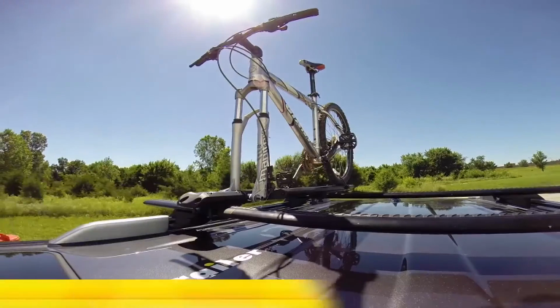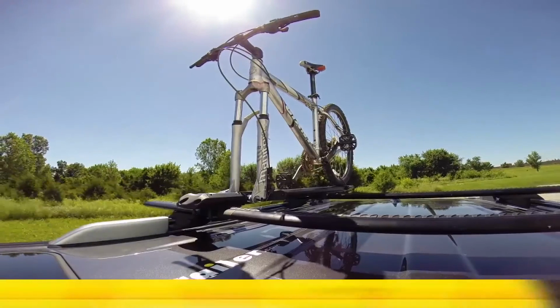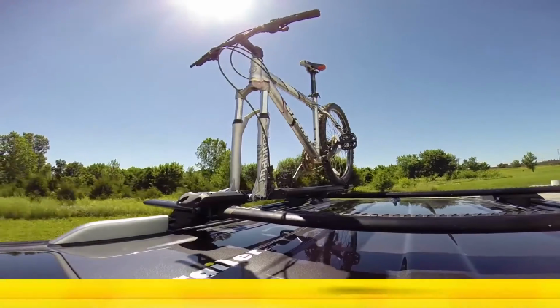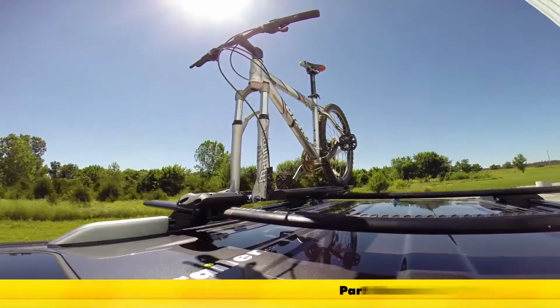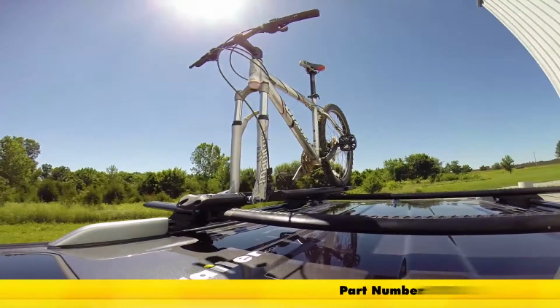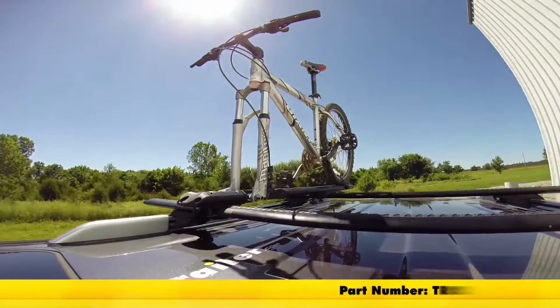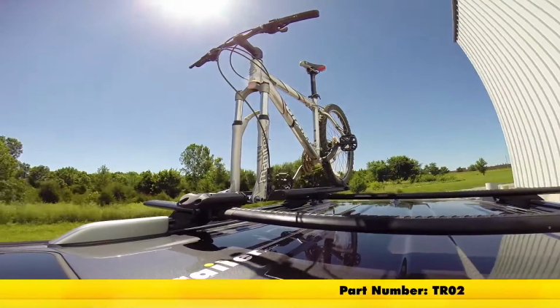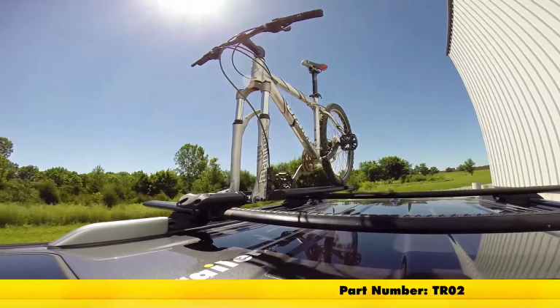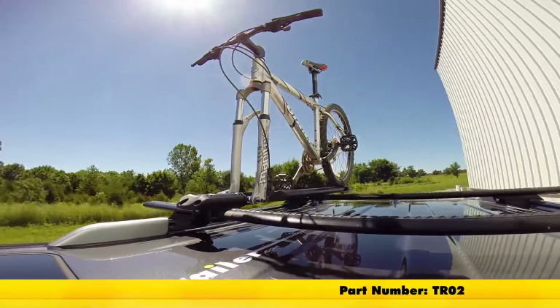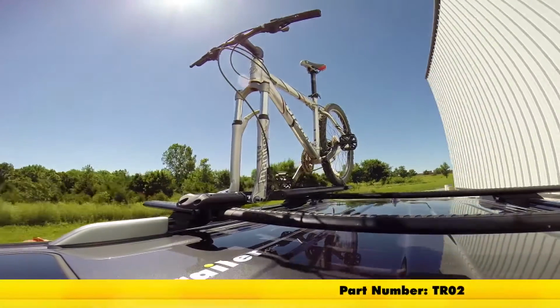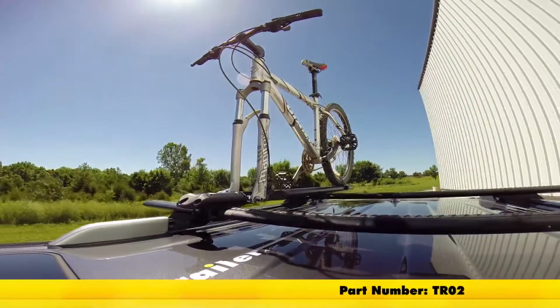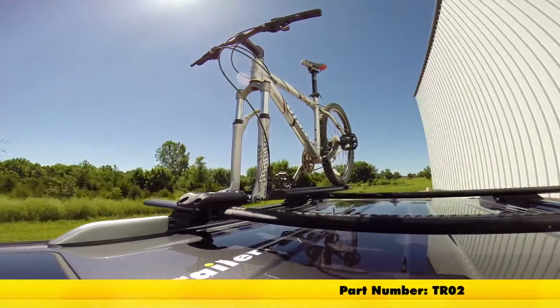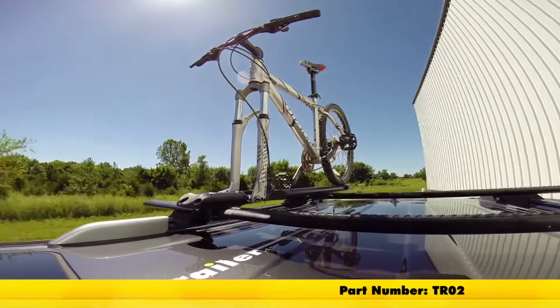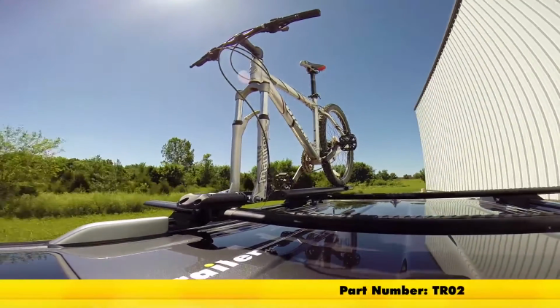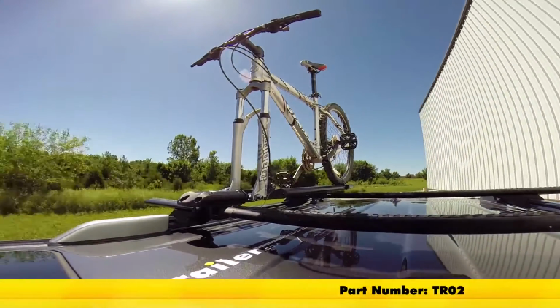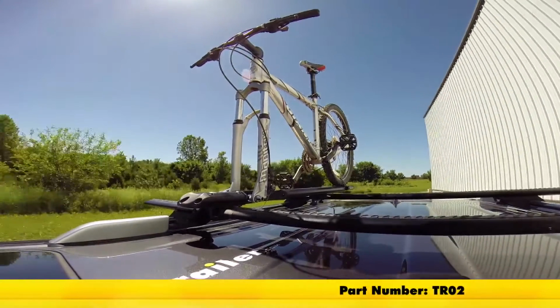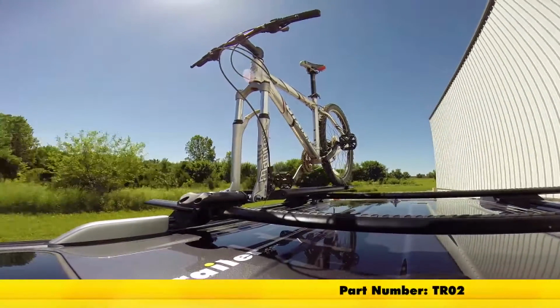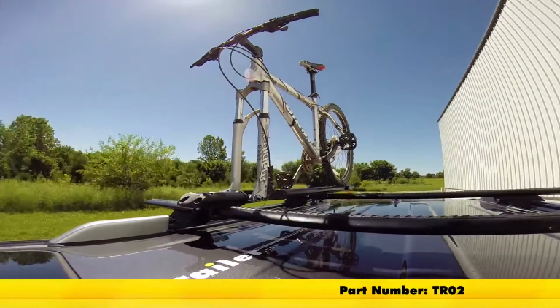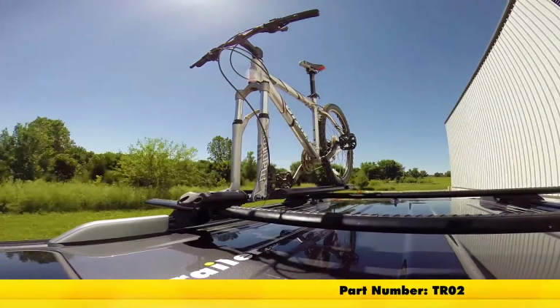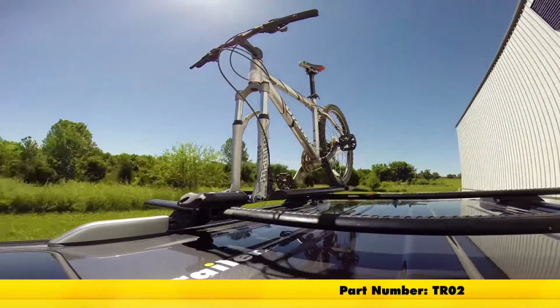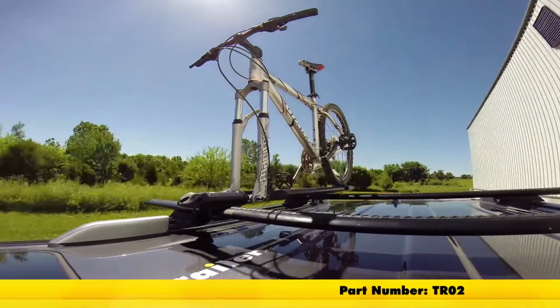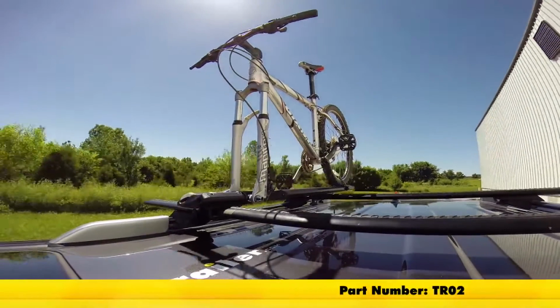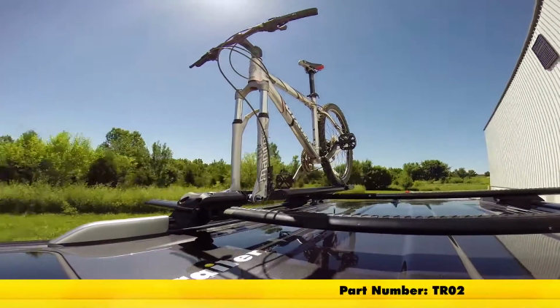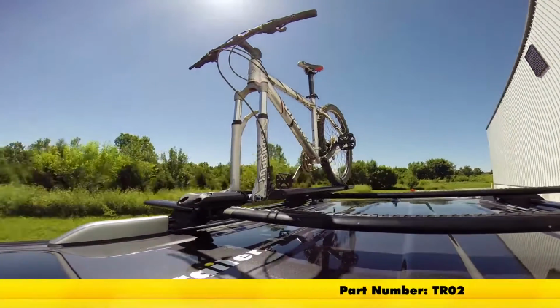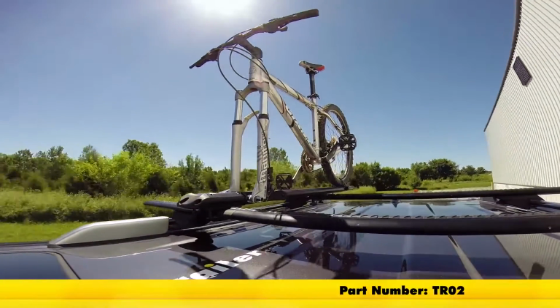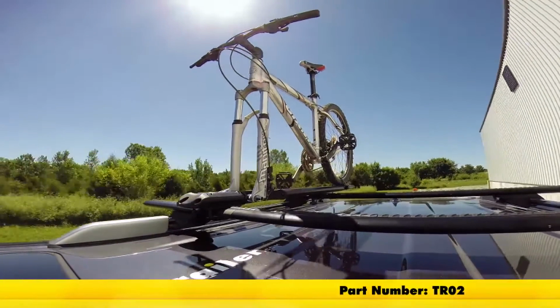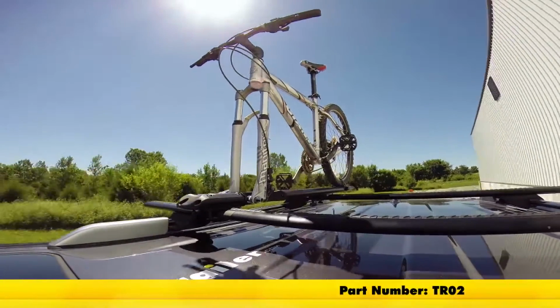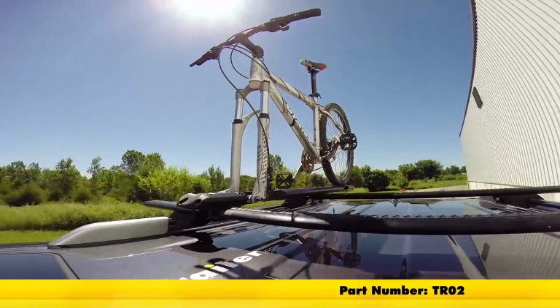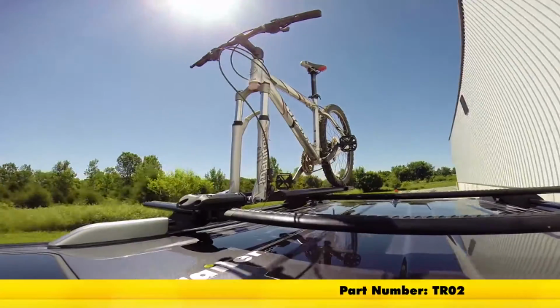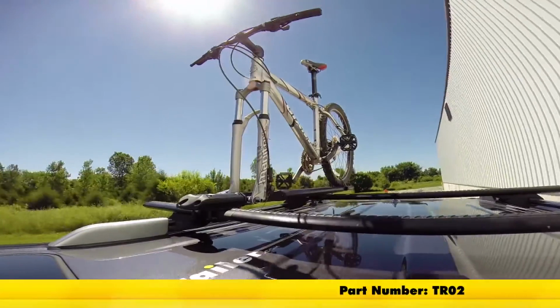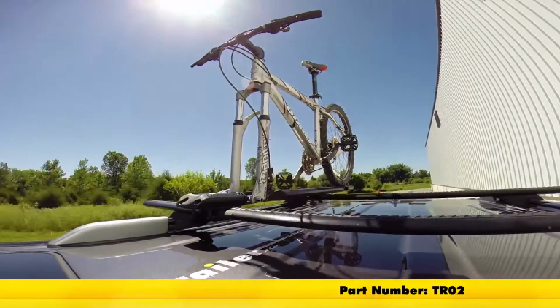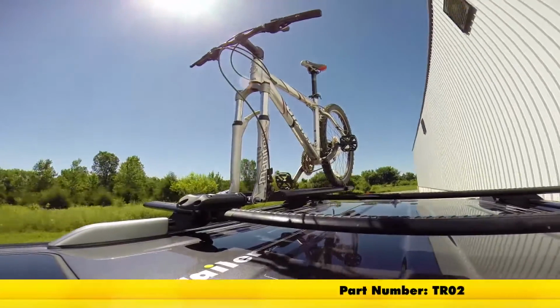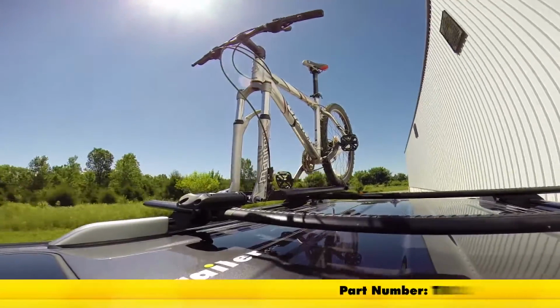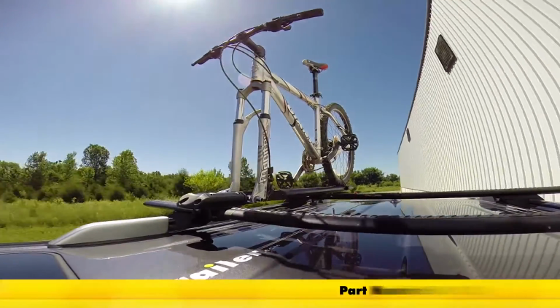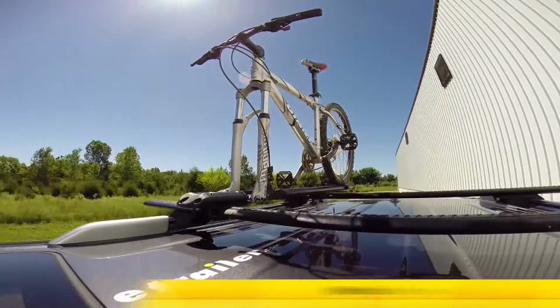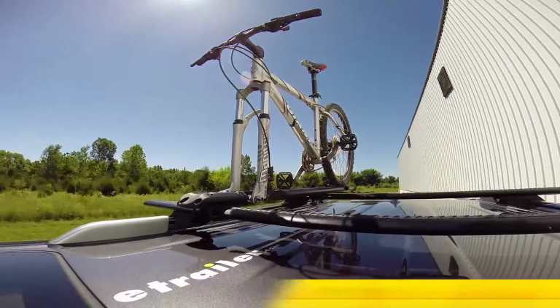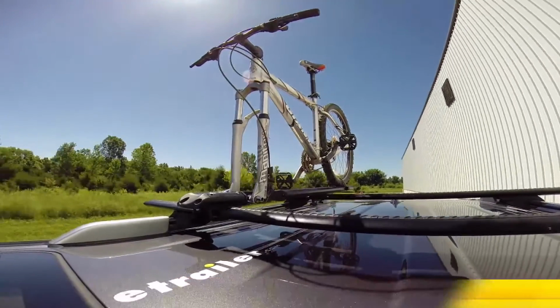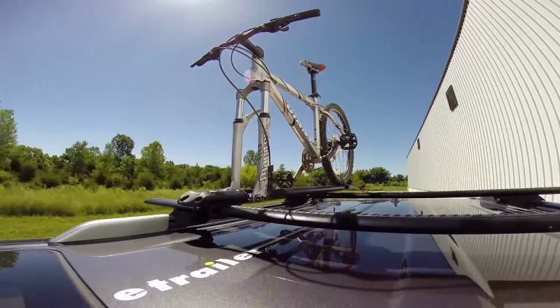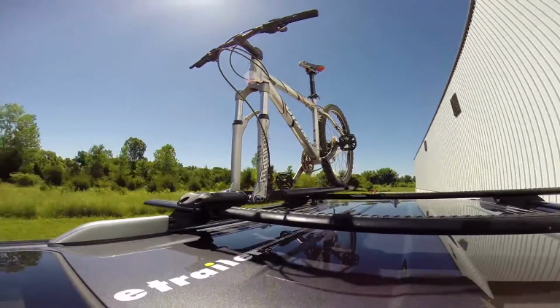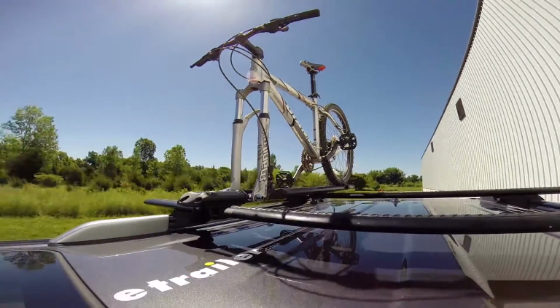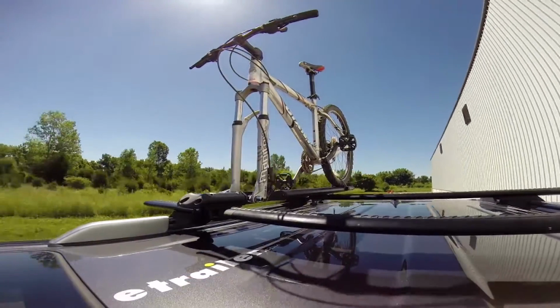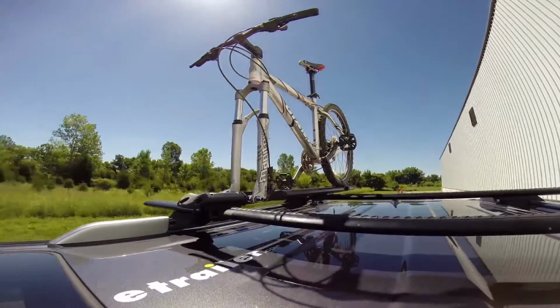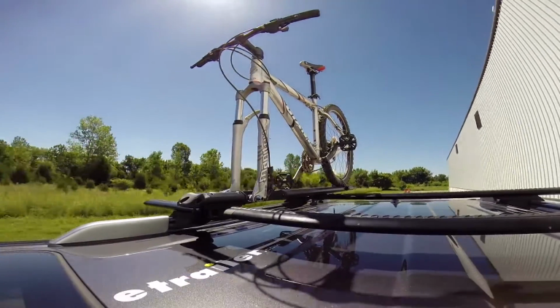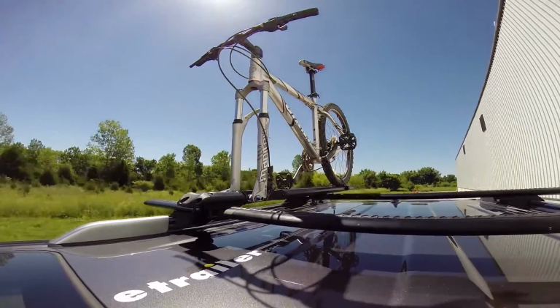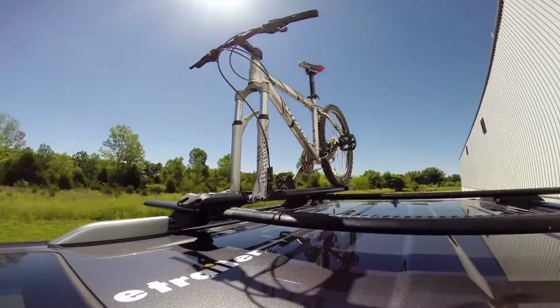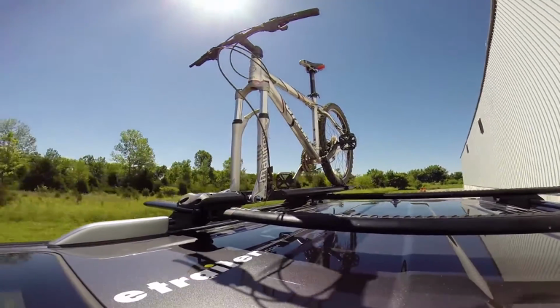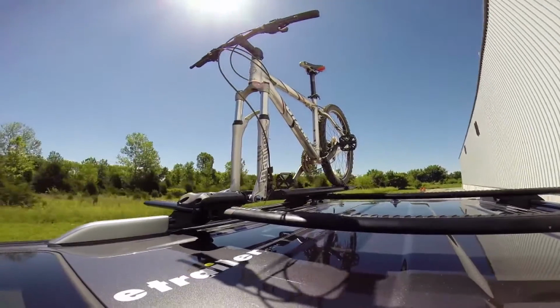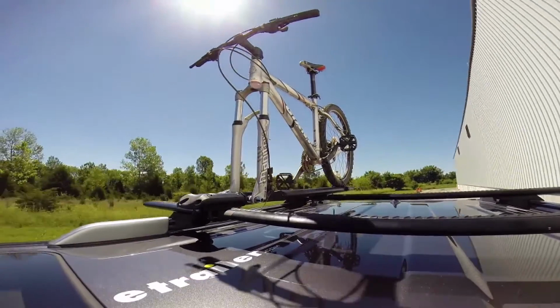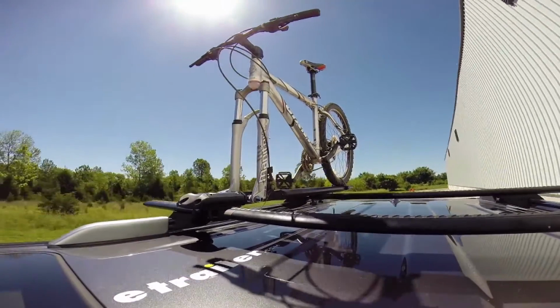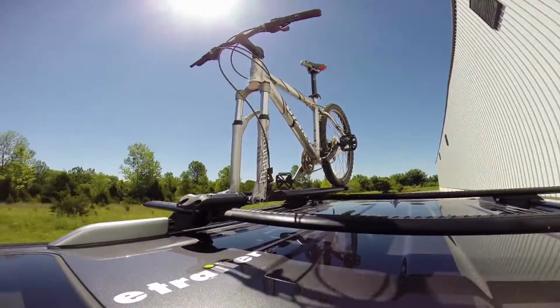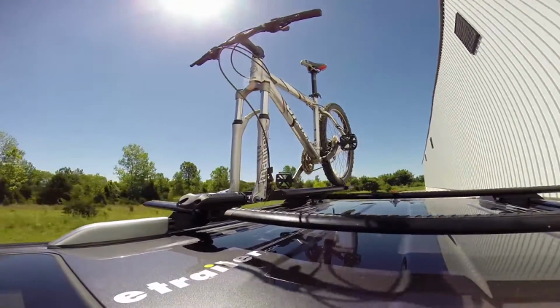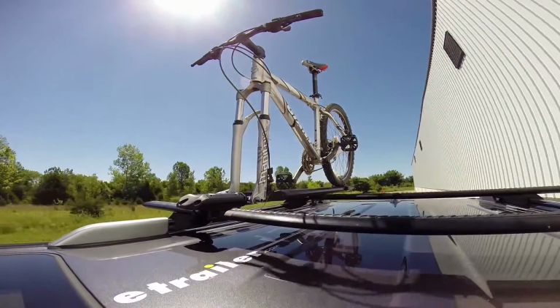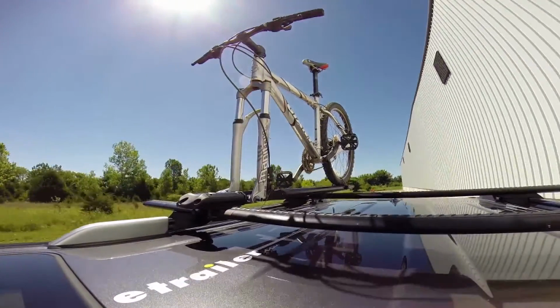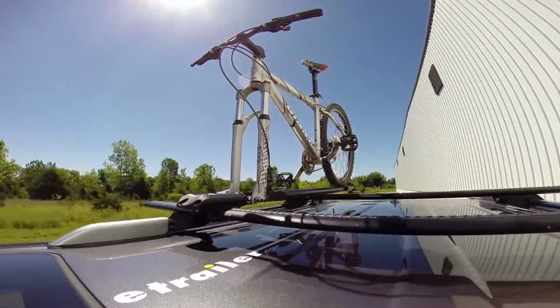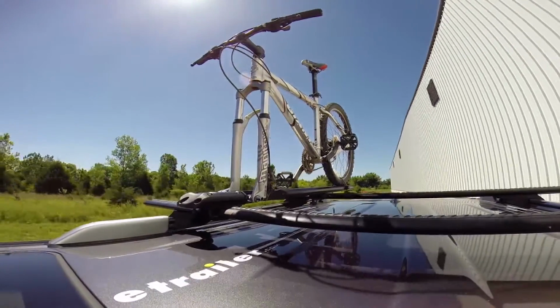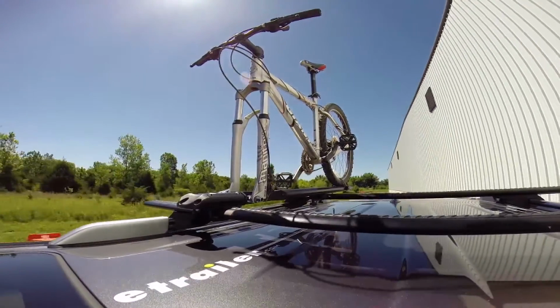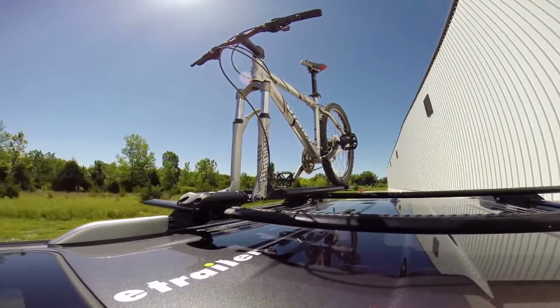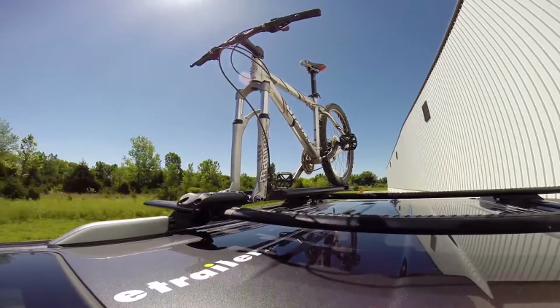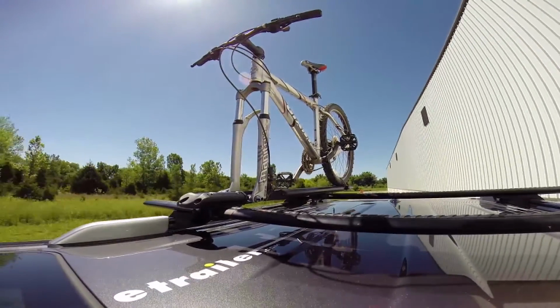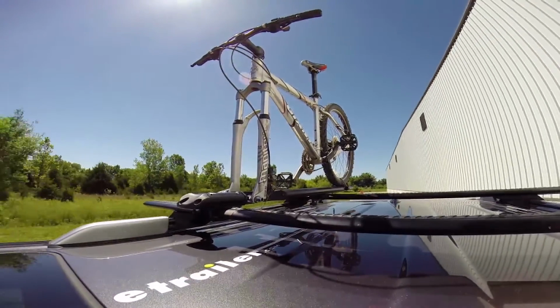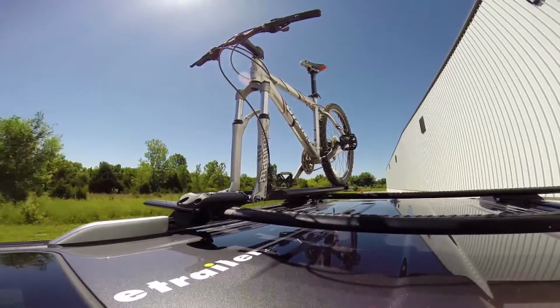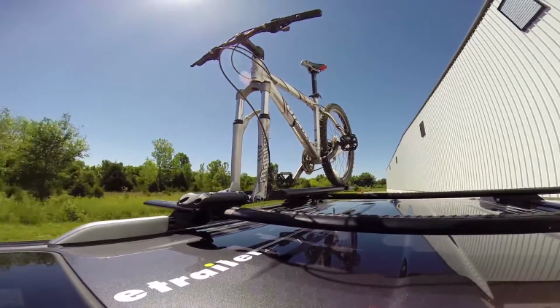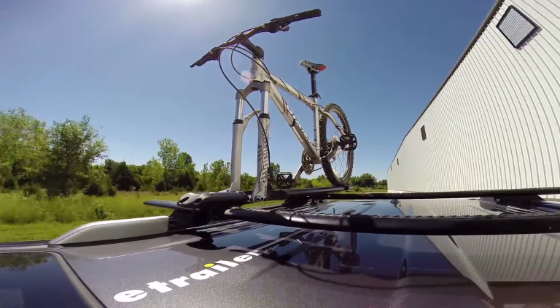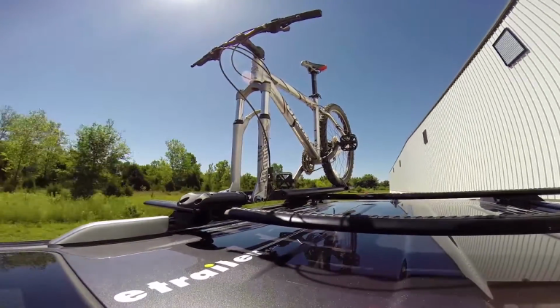Here it is in our test course. We'll start by going through the slalom. This is going to show us the side to side action which simulates turning corners or evasive maneuvers.